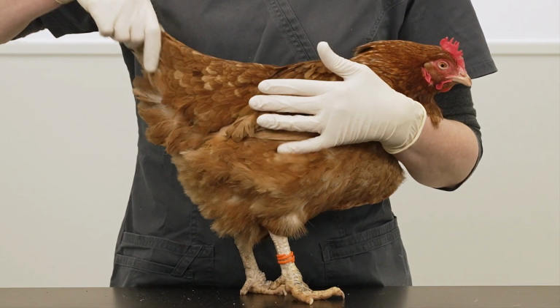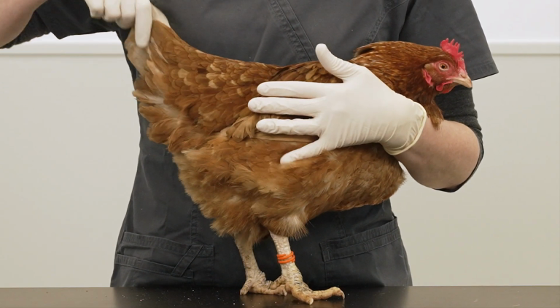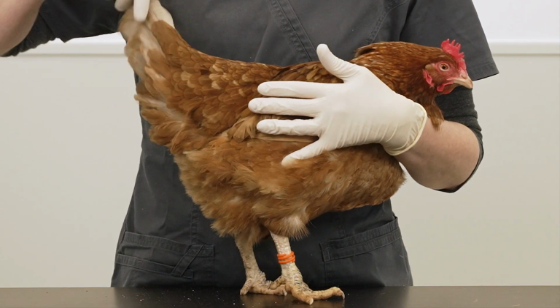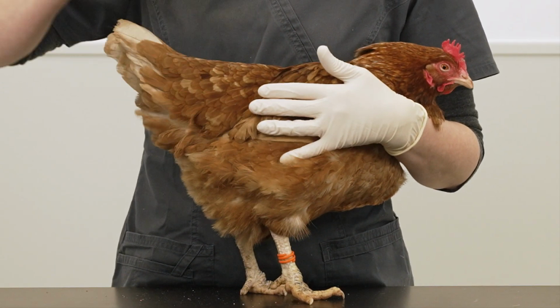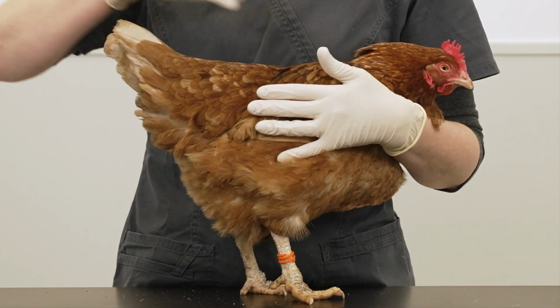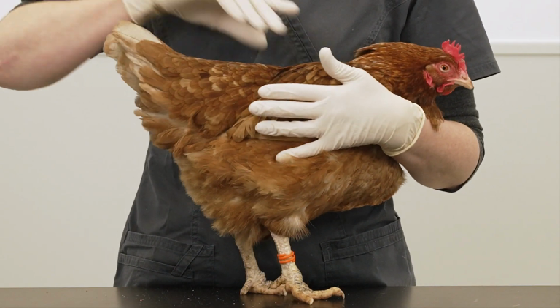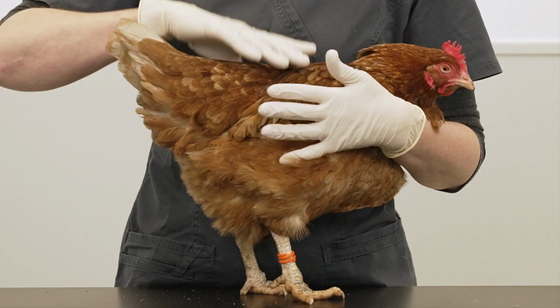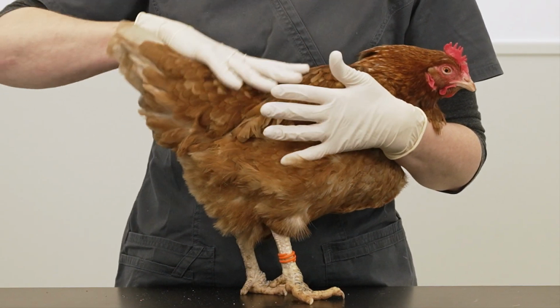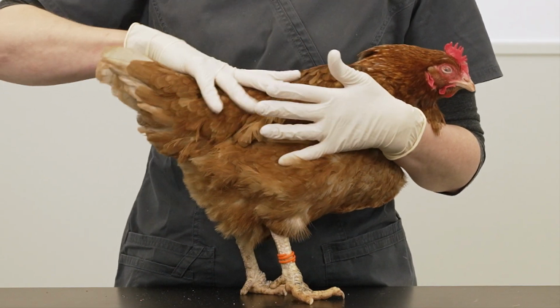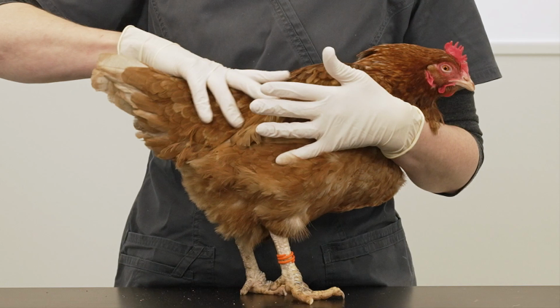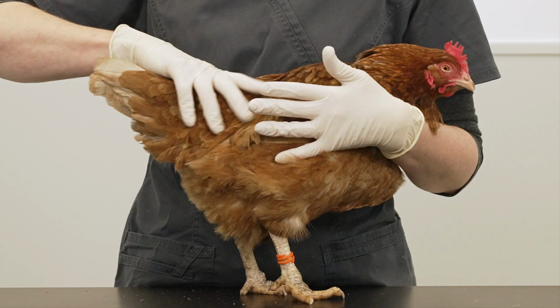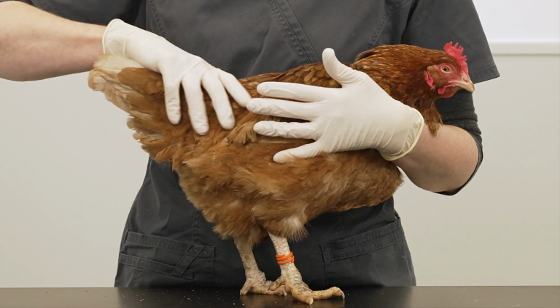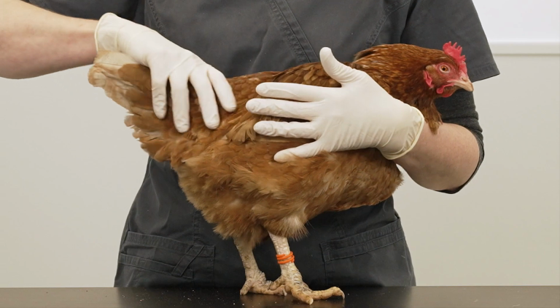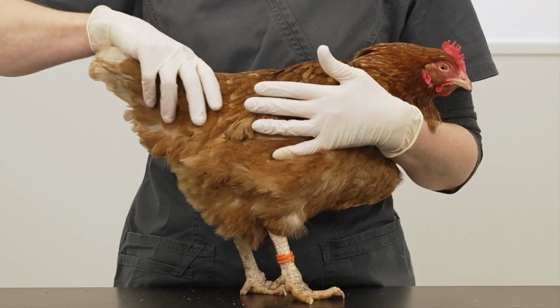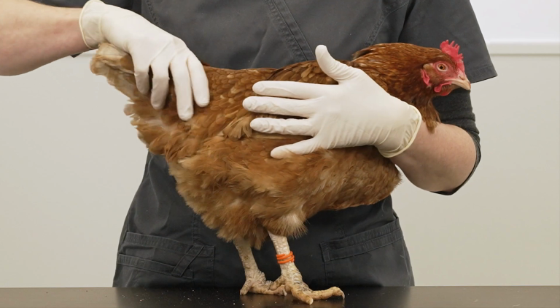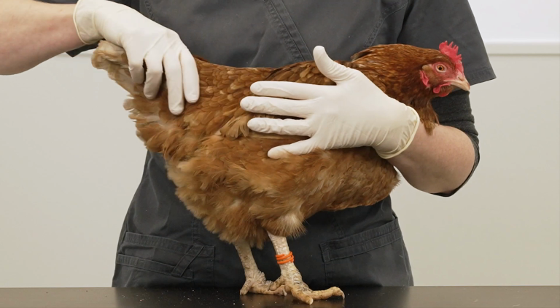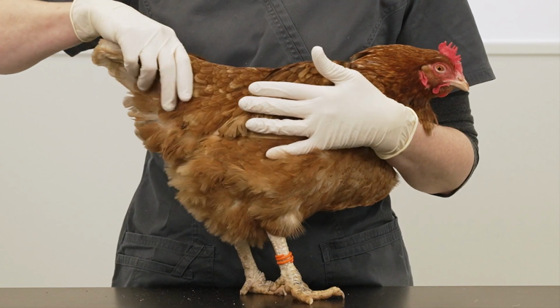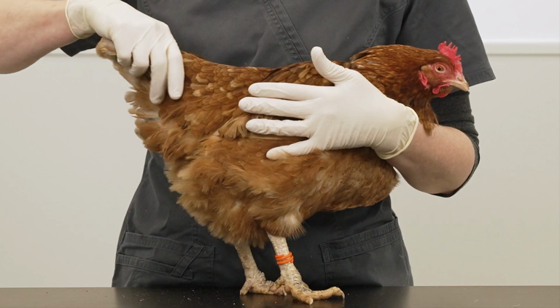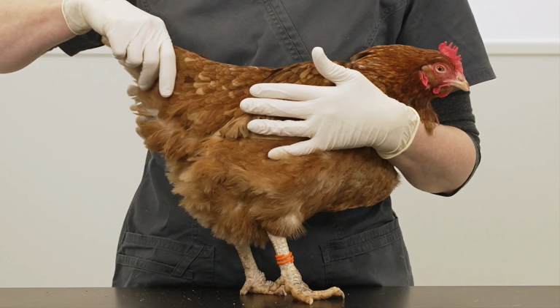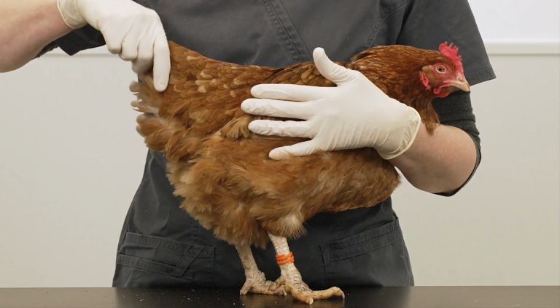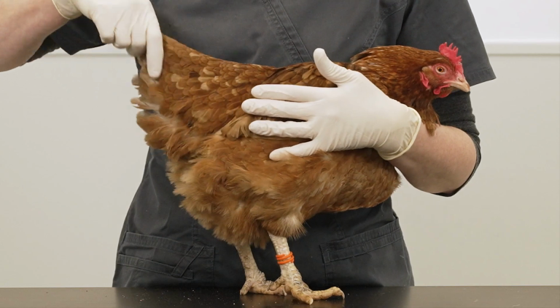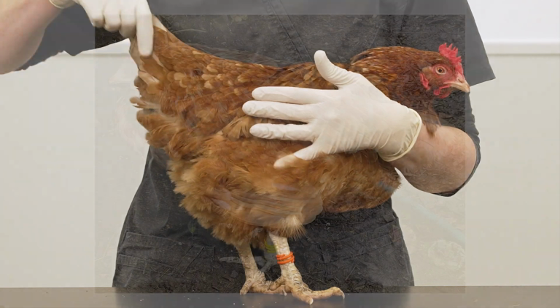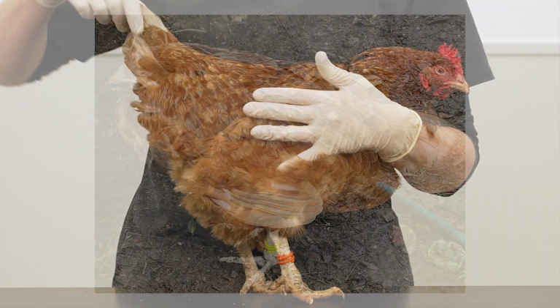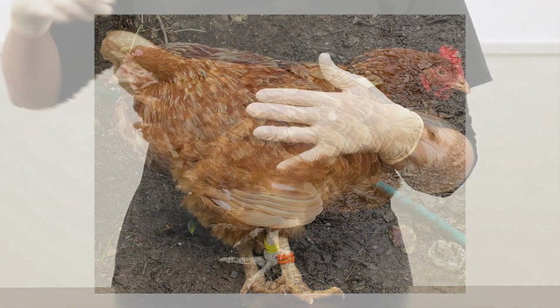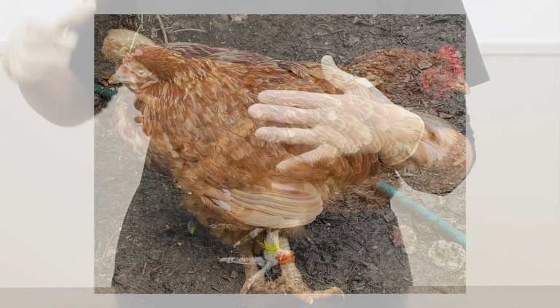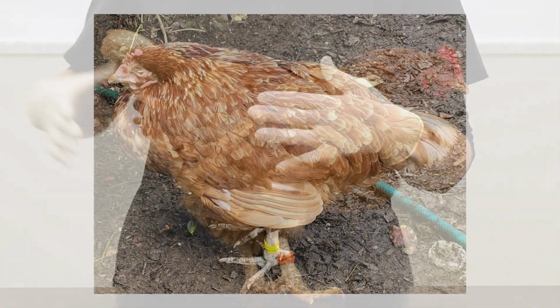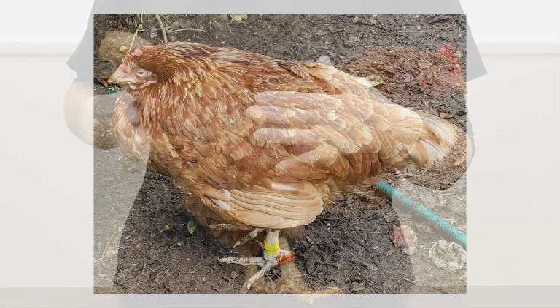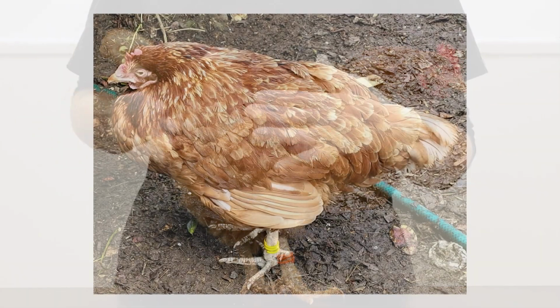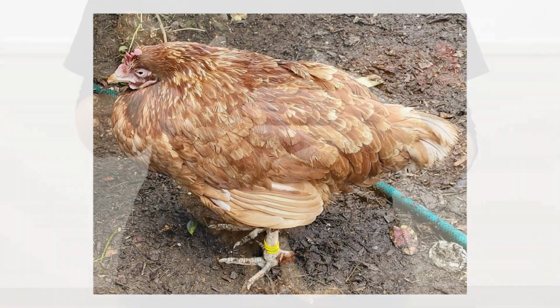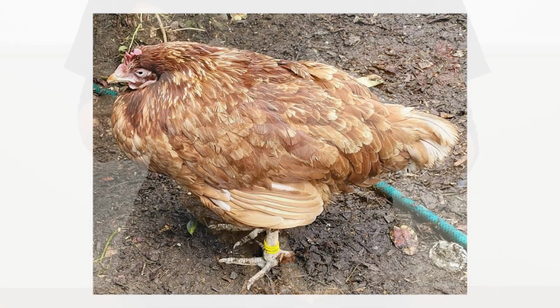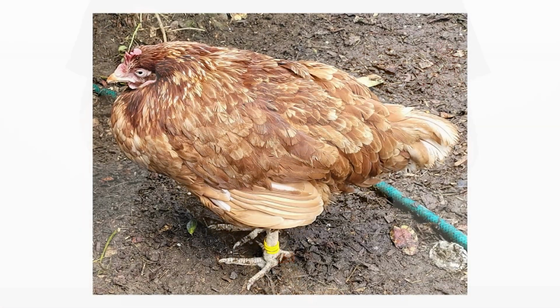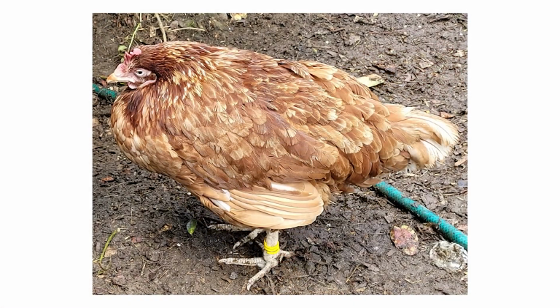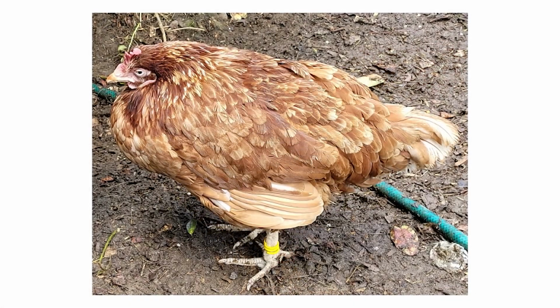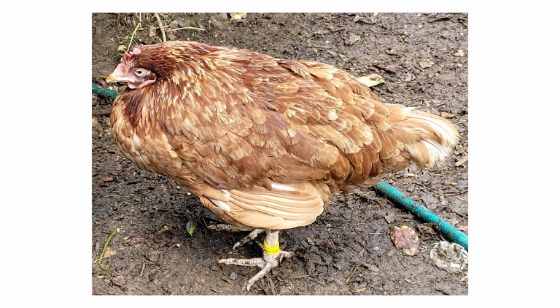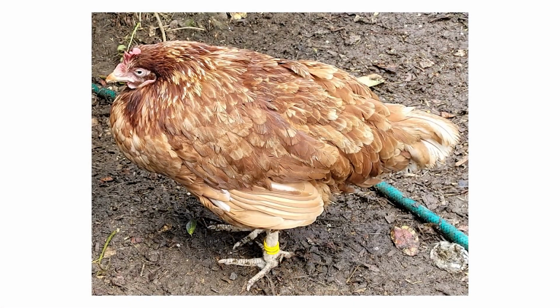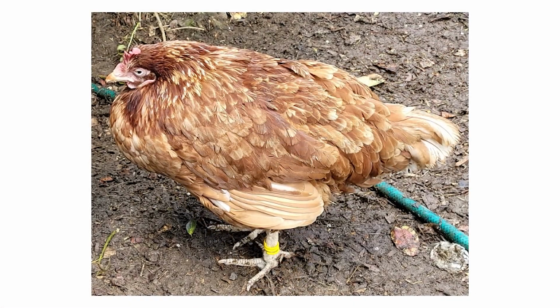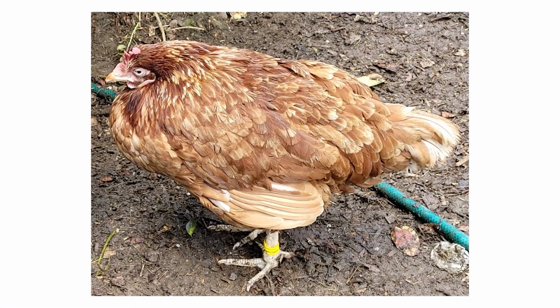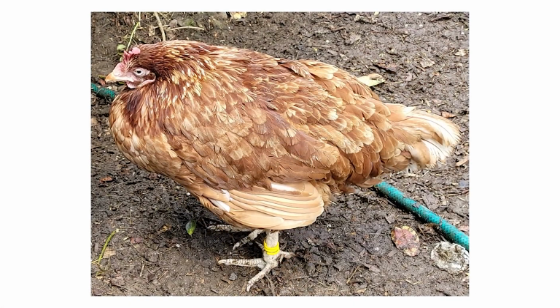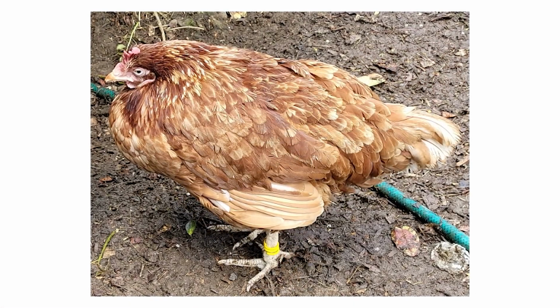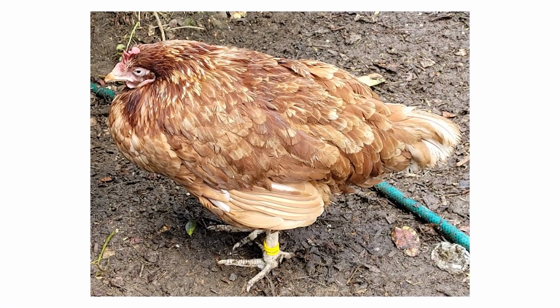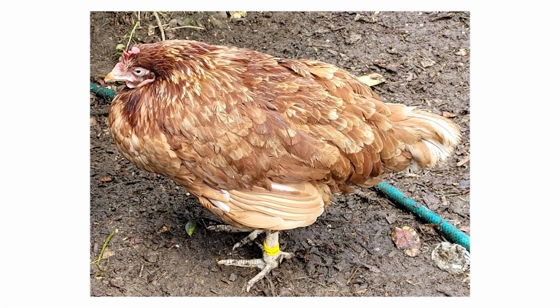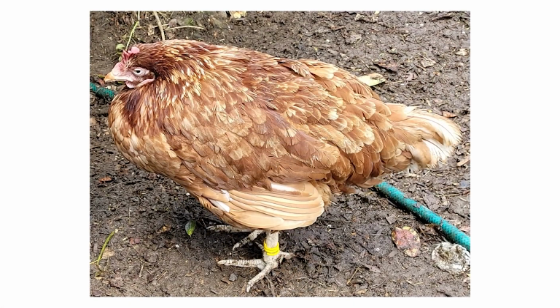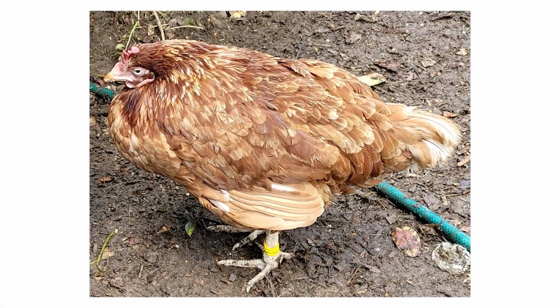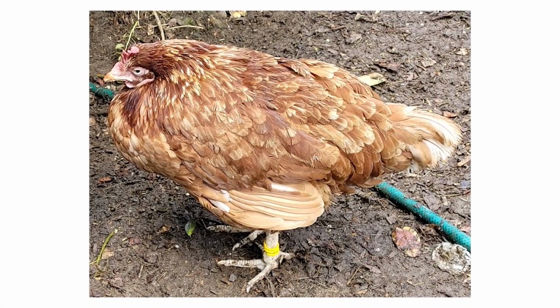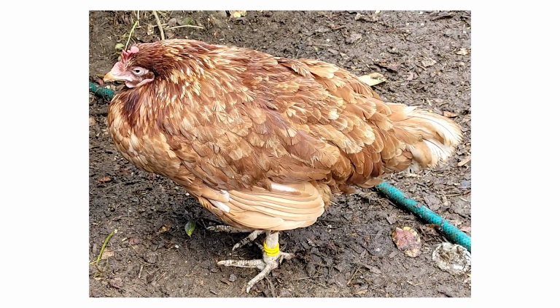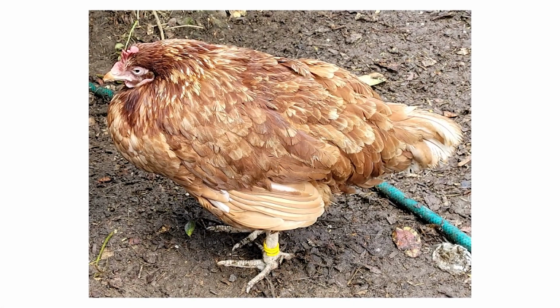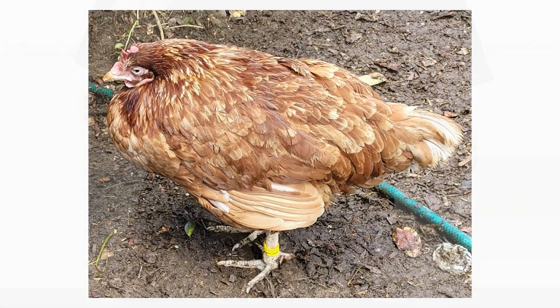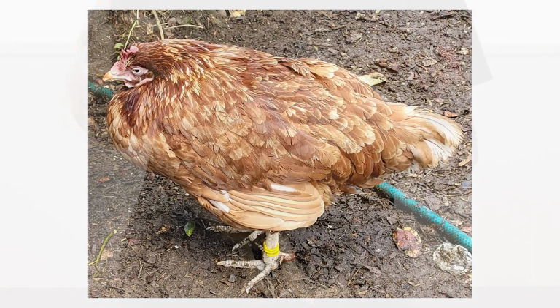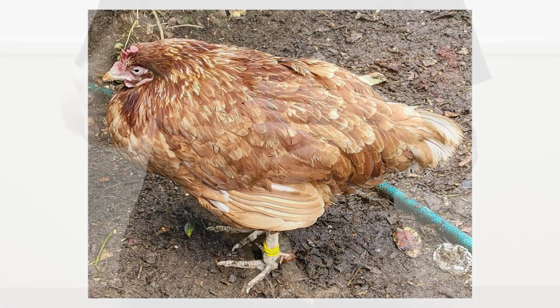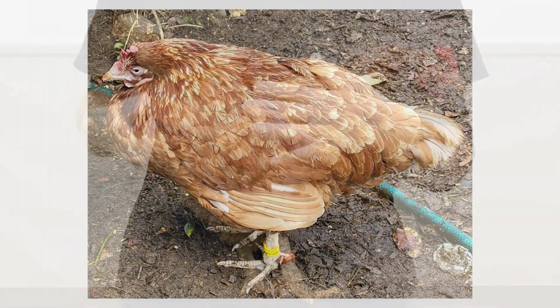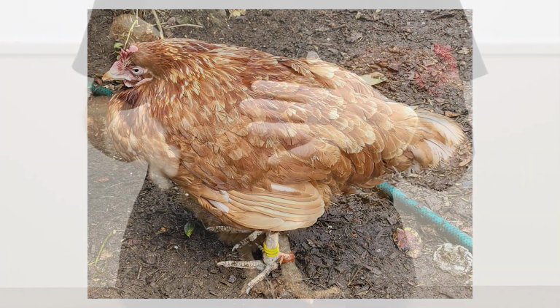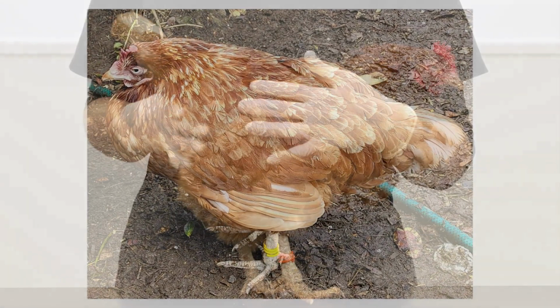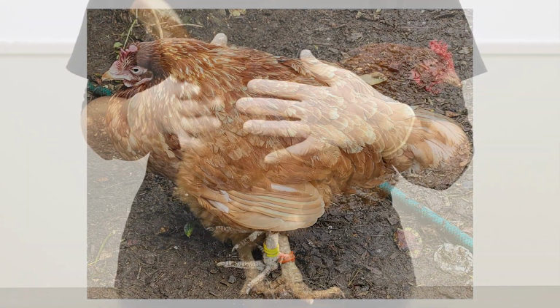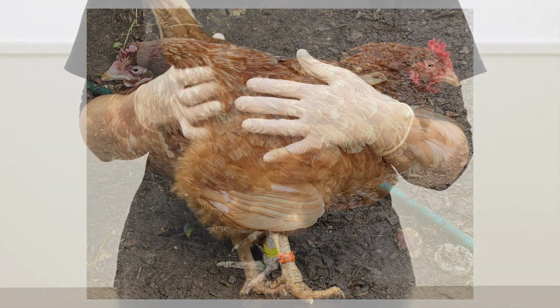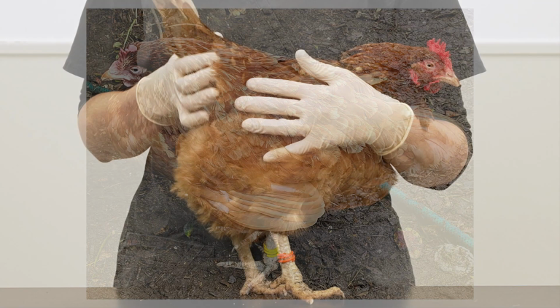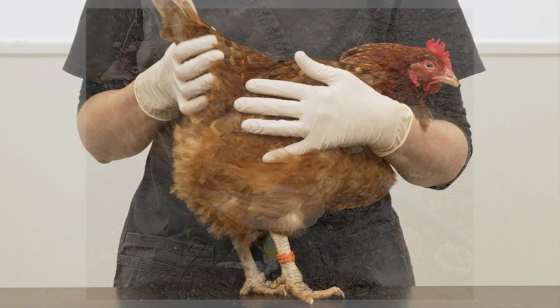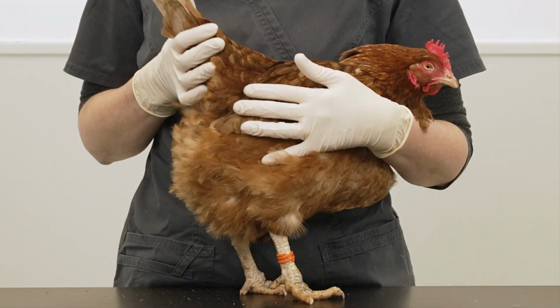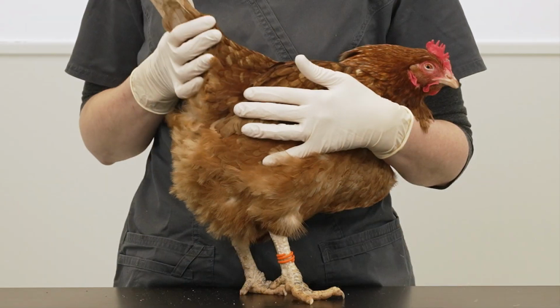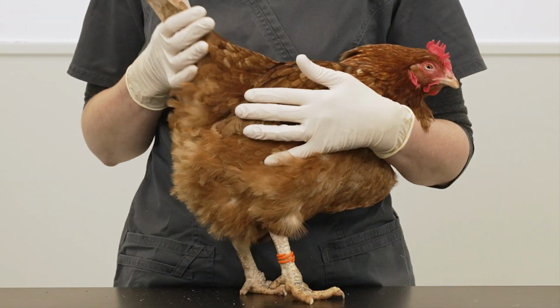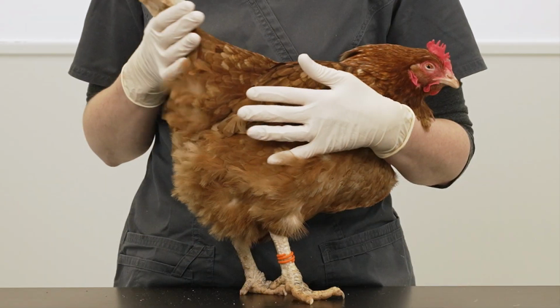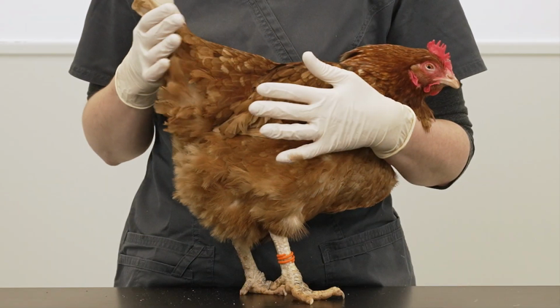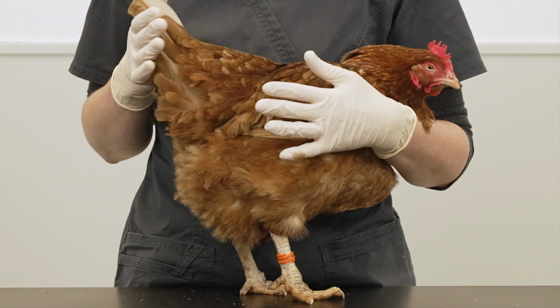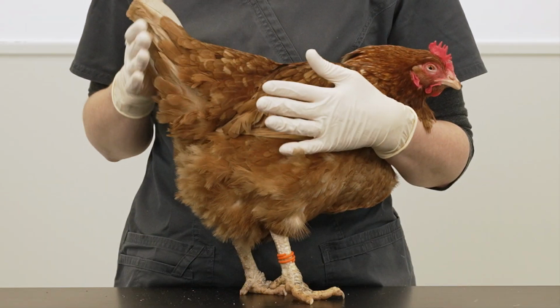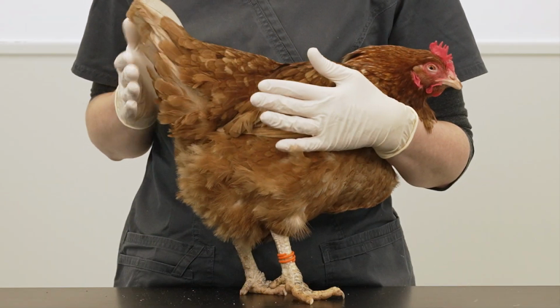Hens are very good at hiding signs of feeling unwell. They are prey animals, so any birds showing signs as discussed here are likely to be very poorly.